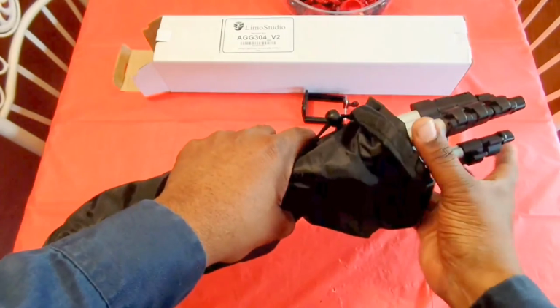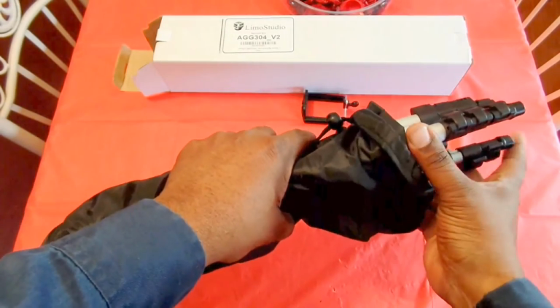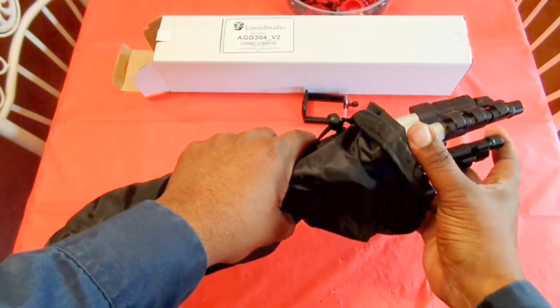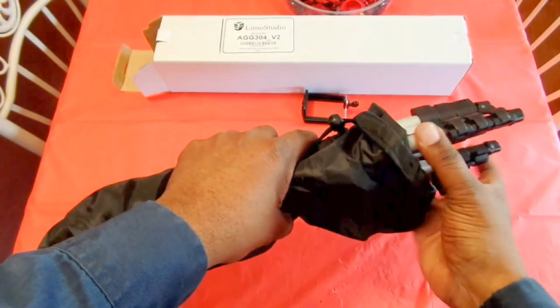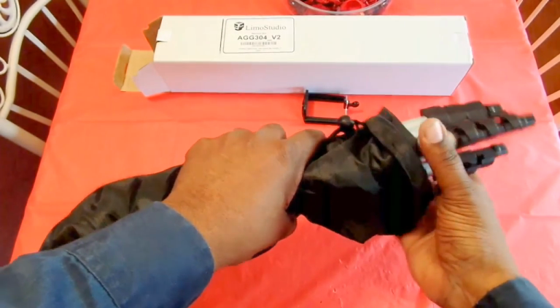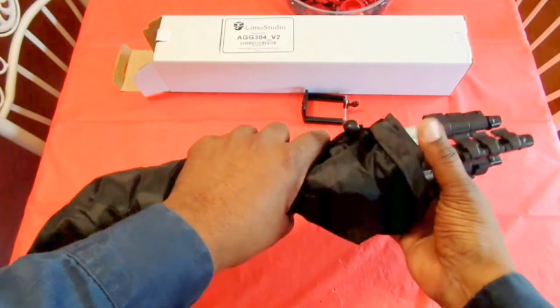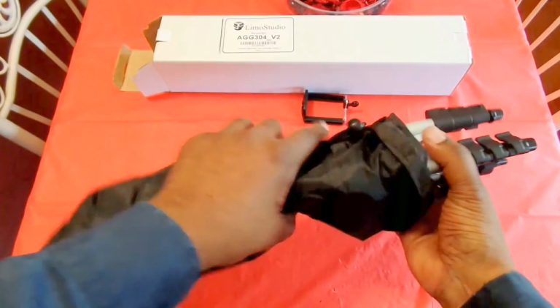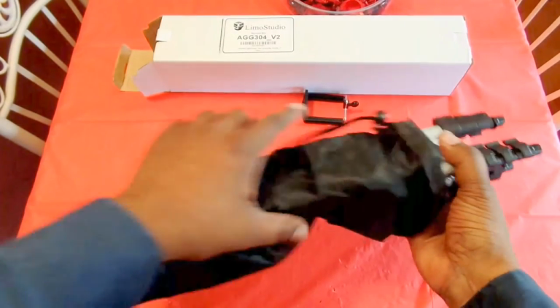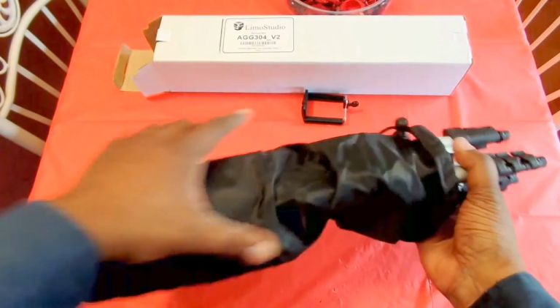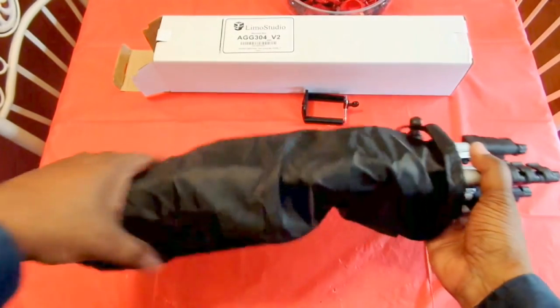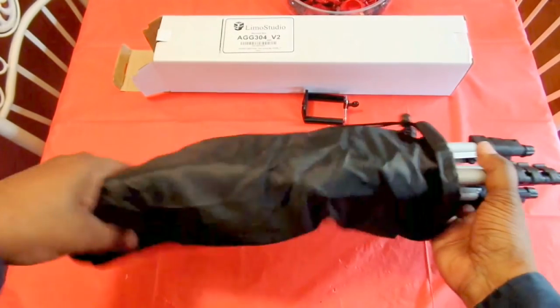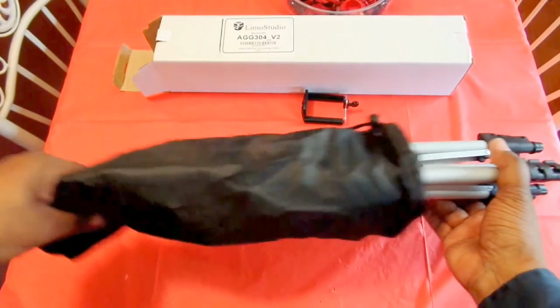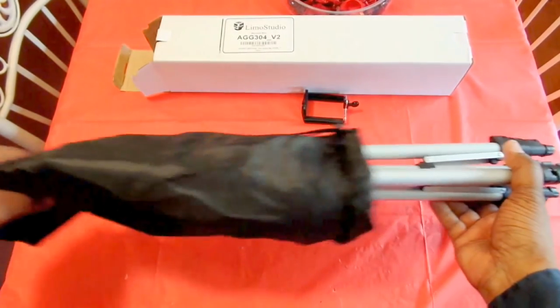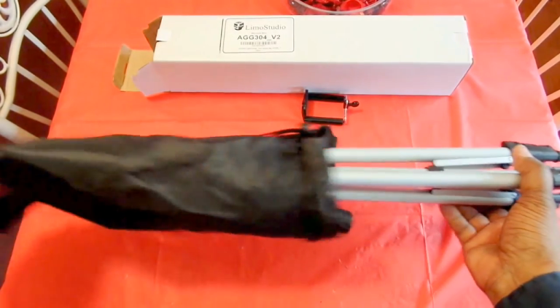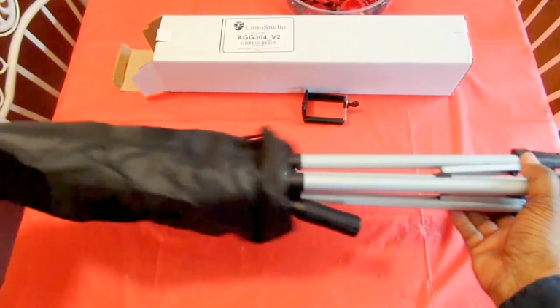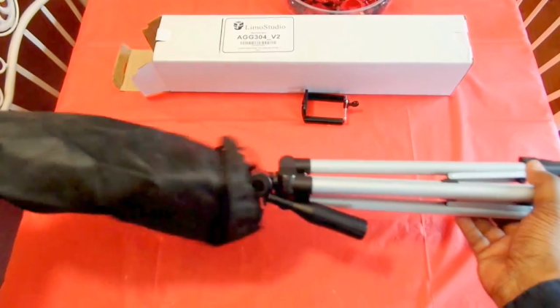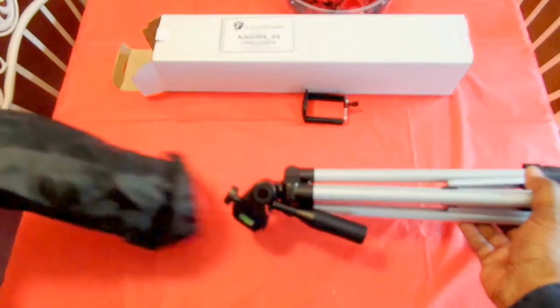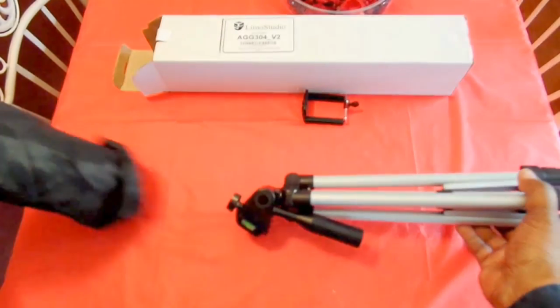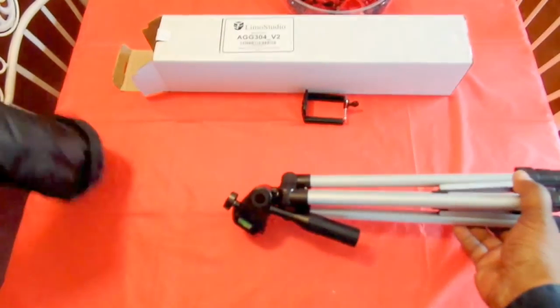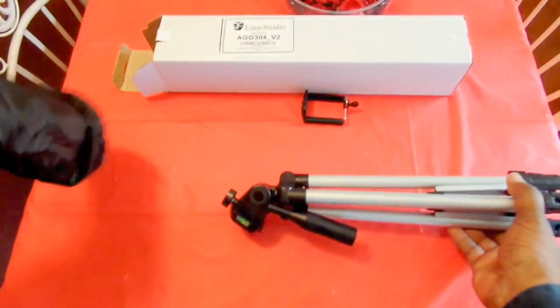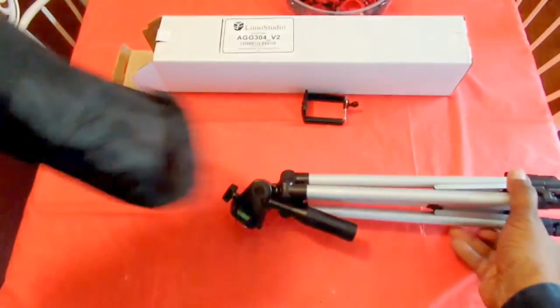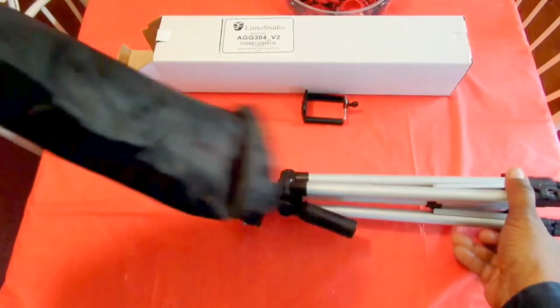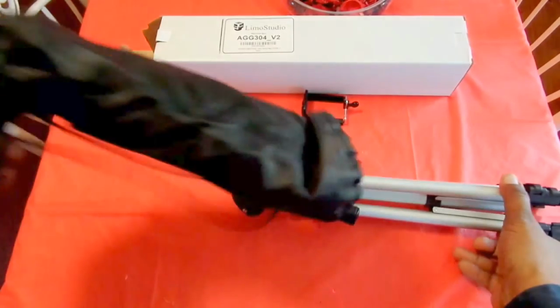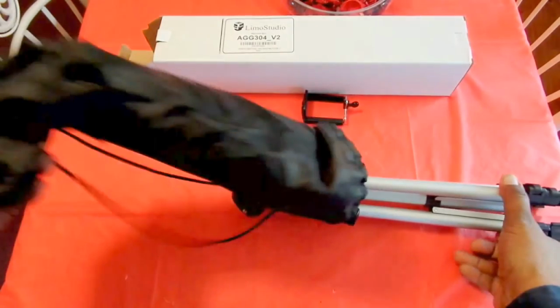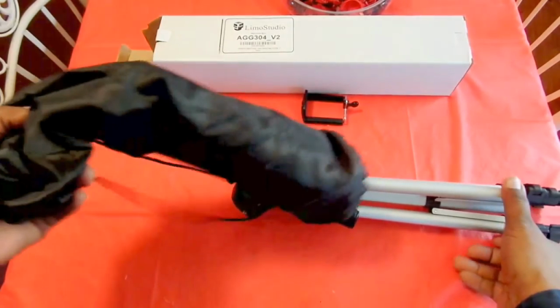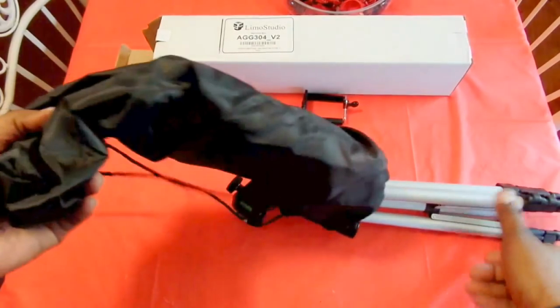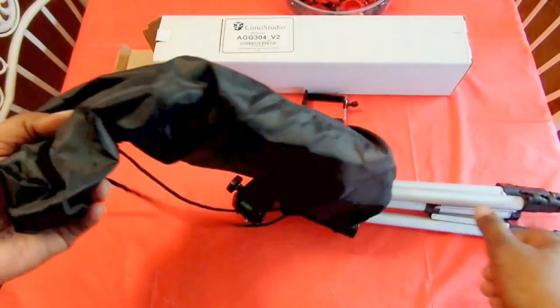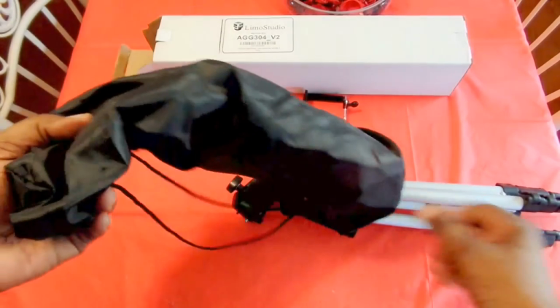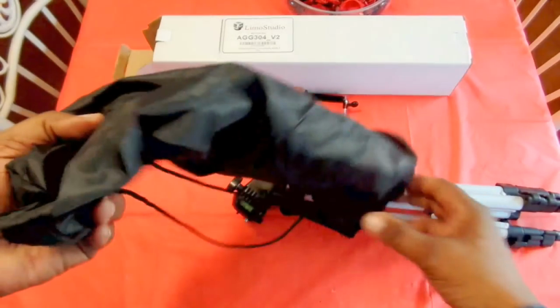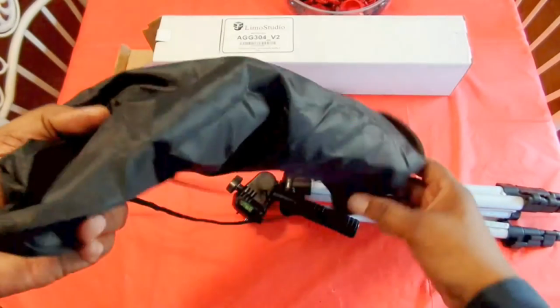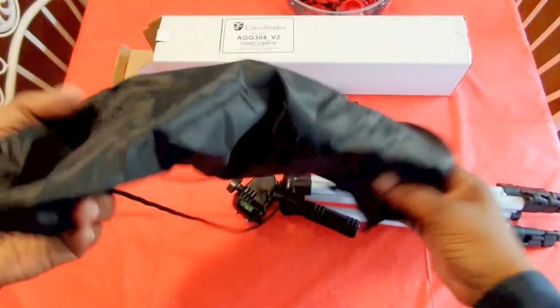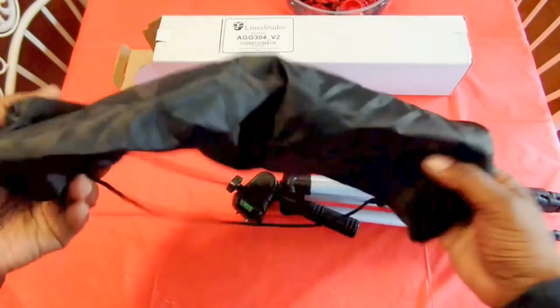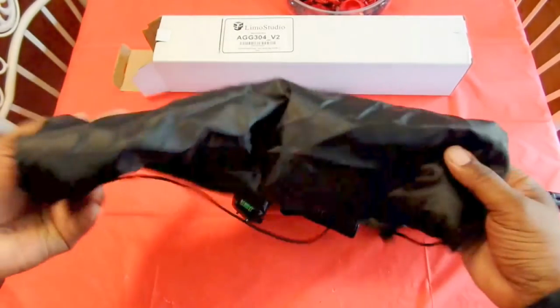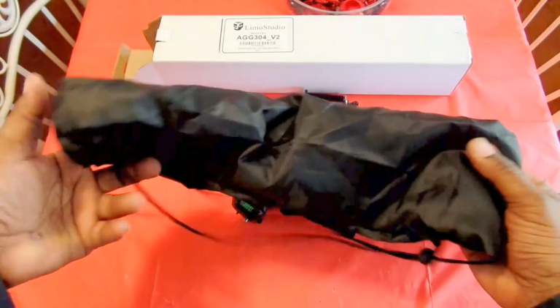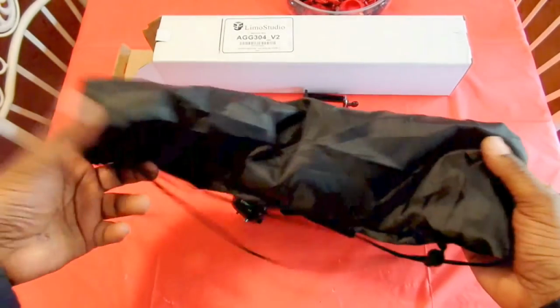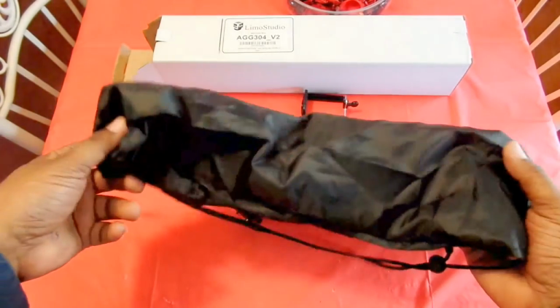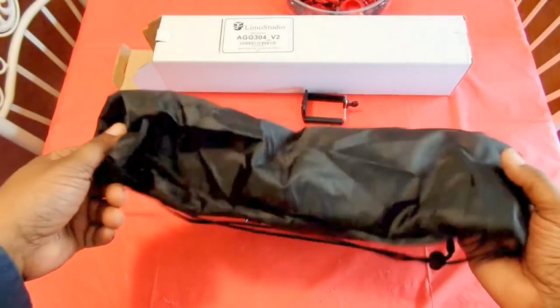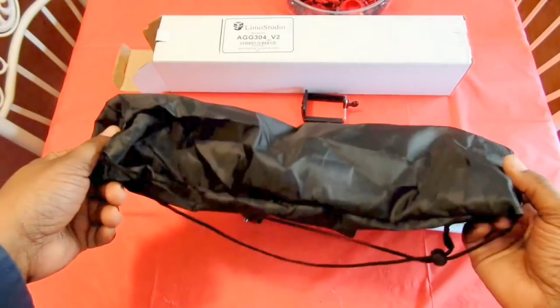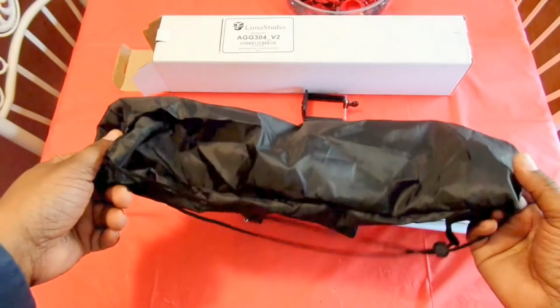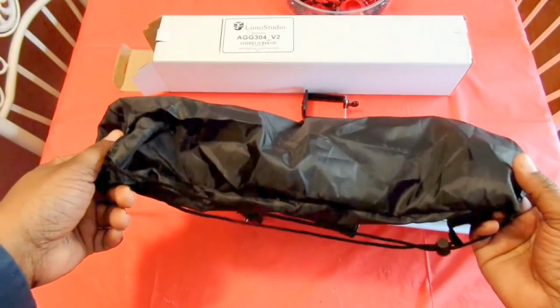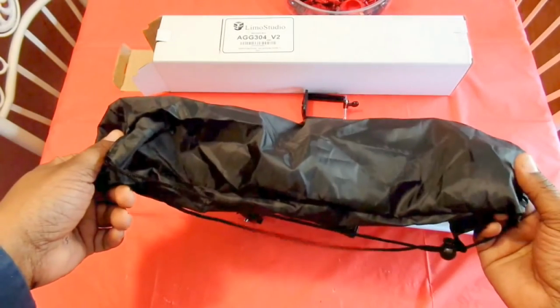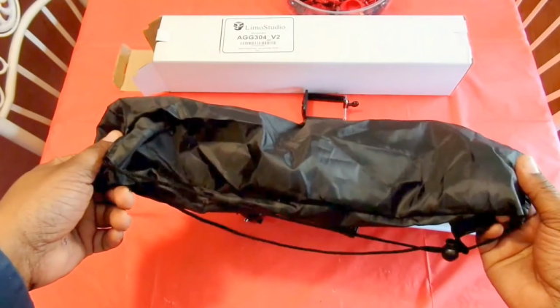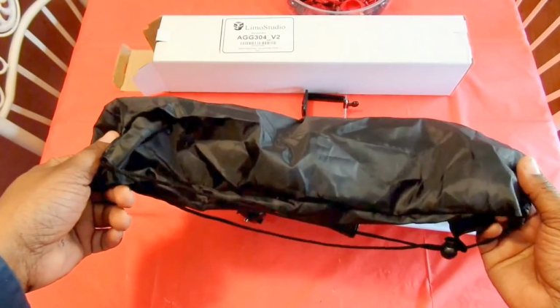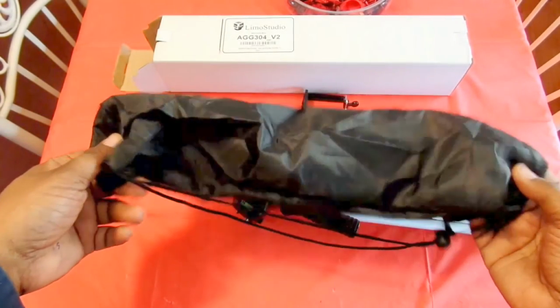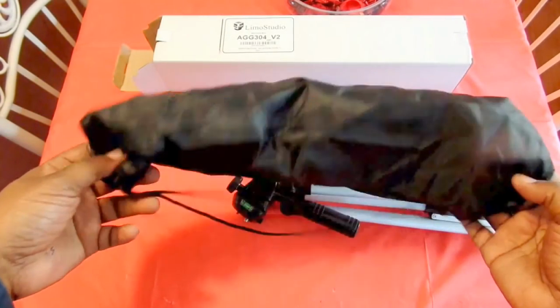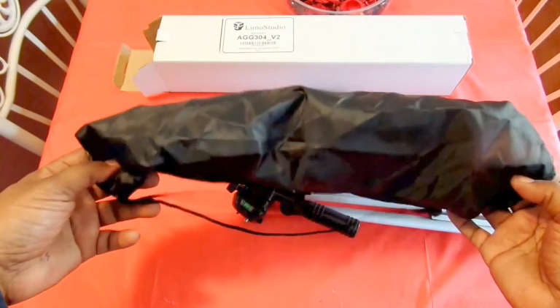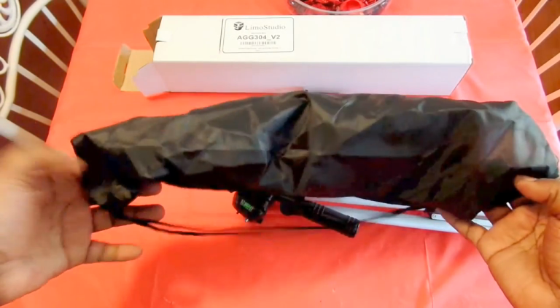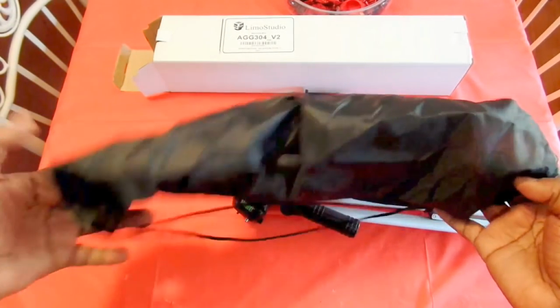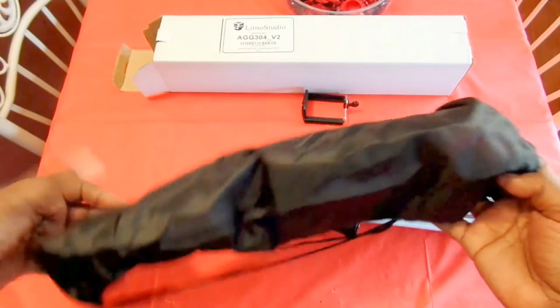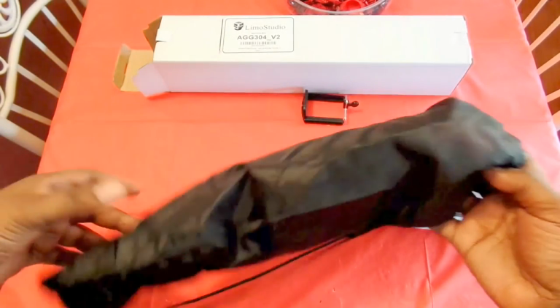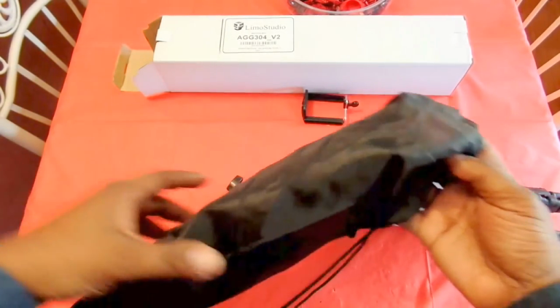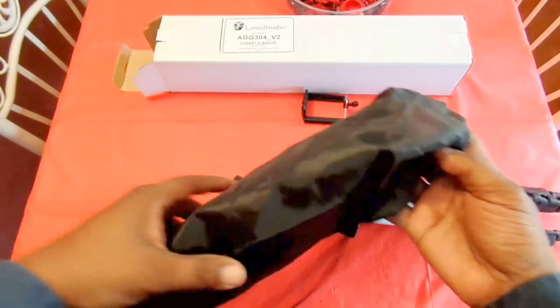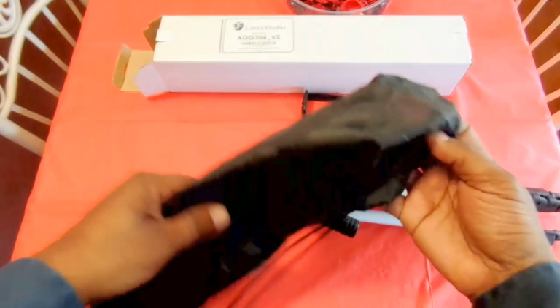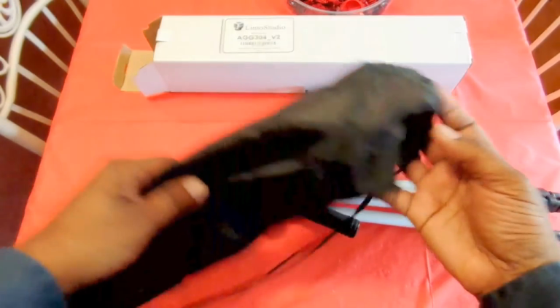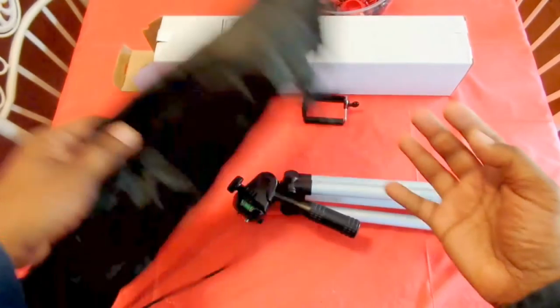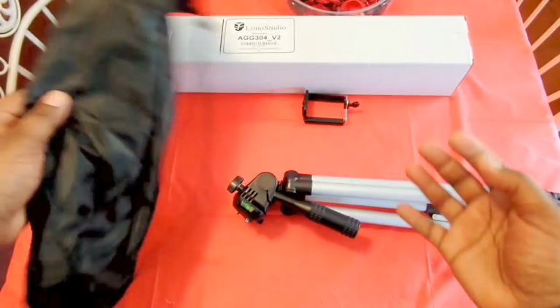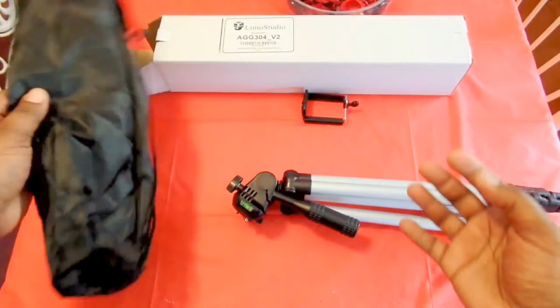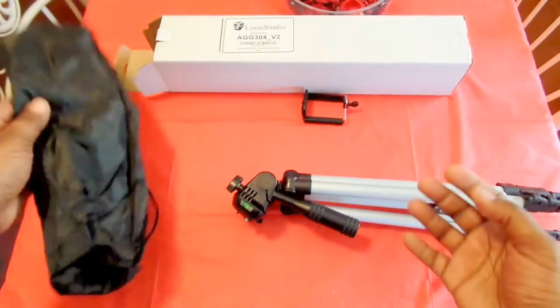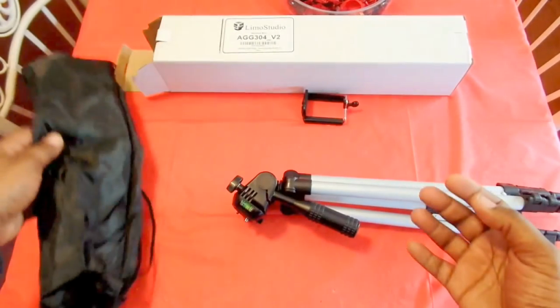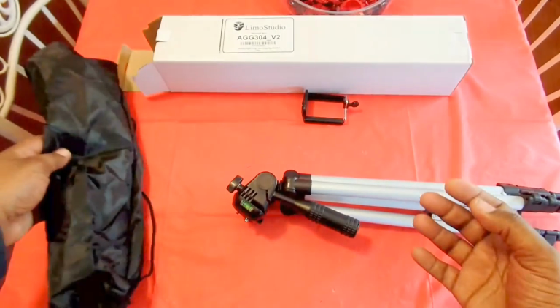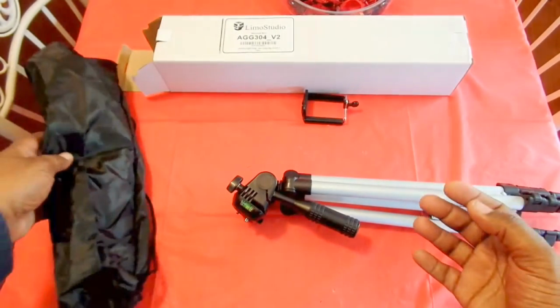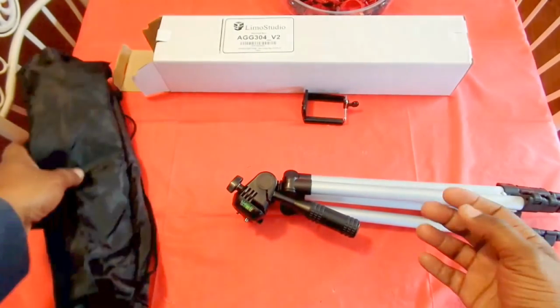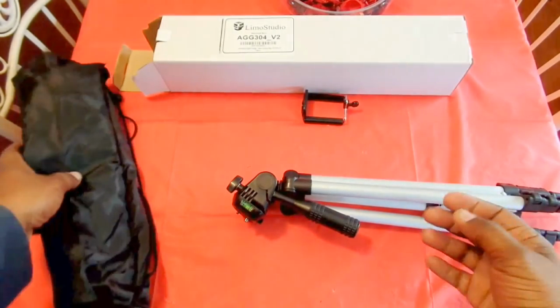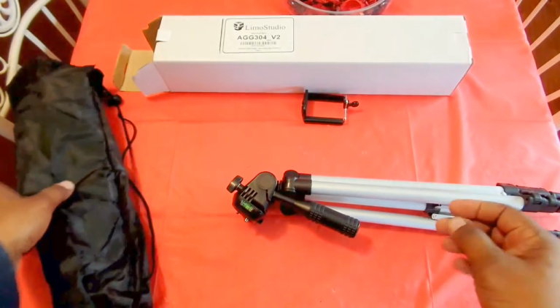It comes with a nice bag as you can see right here — you fold it up and put it in when you're not using it.